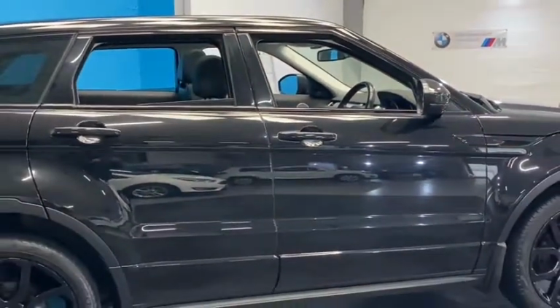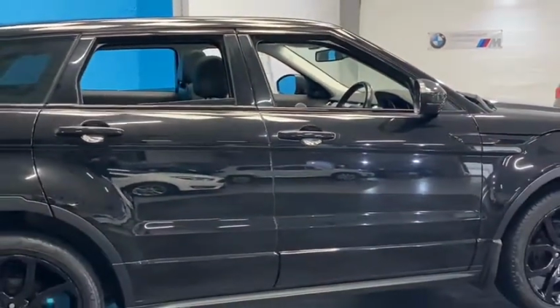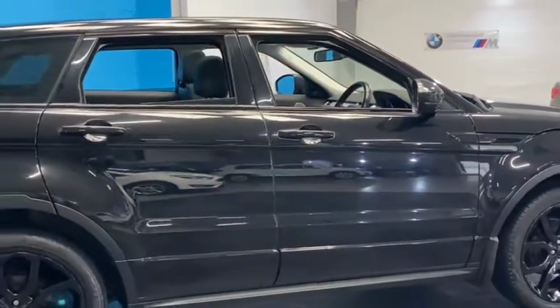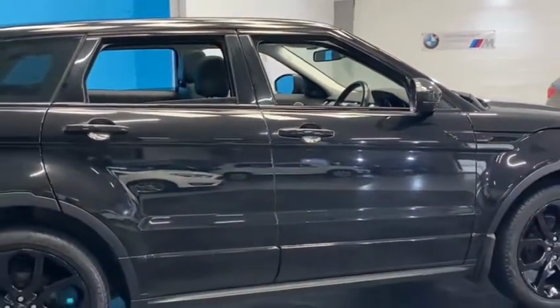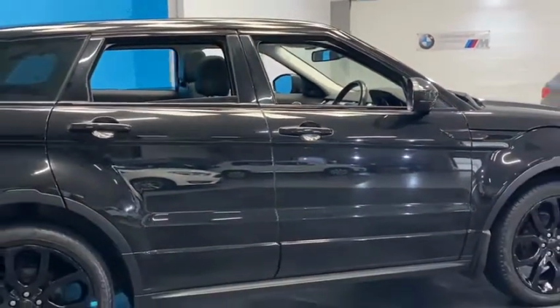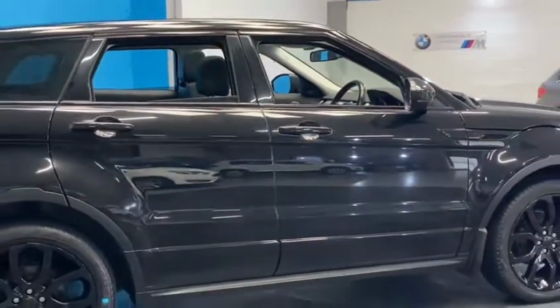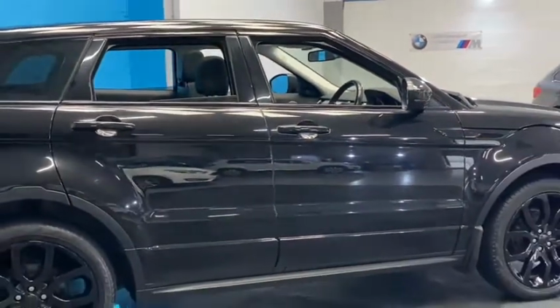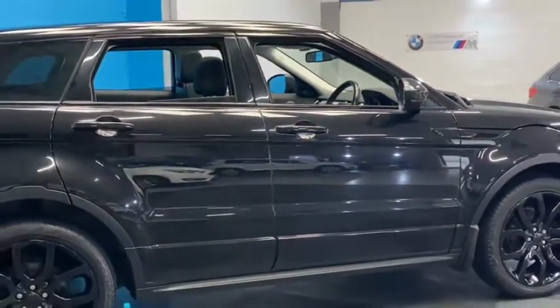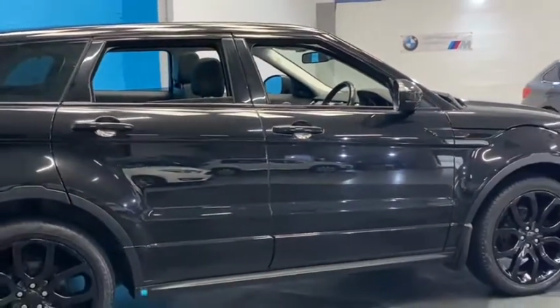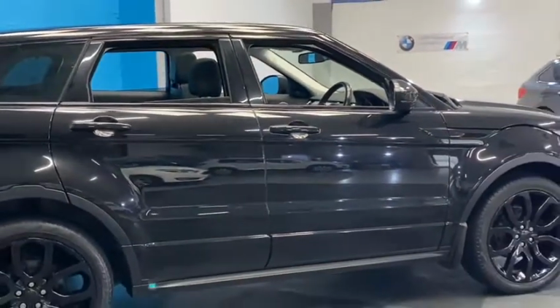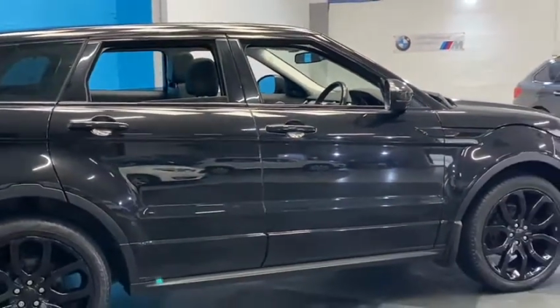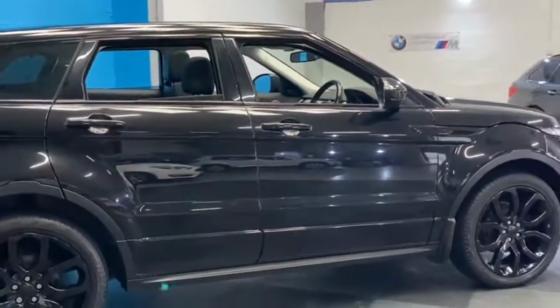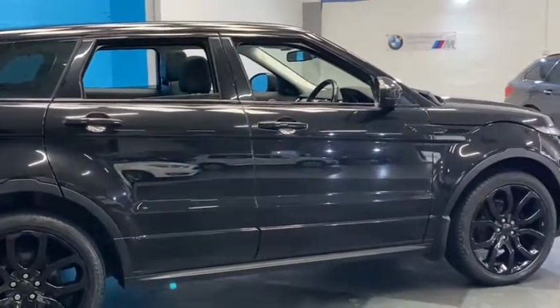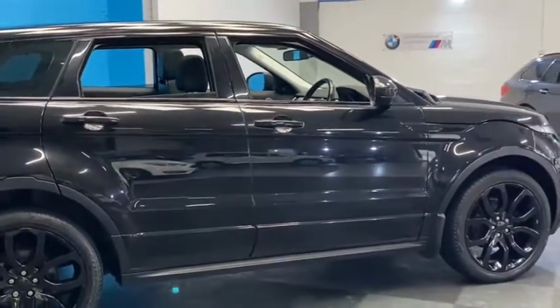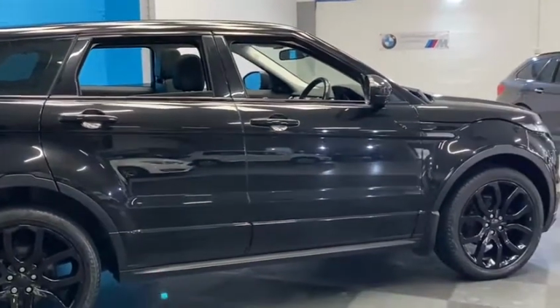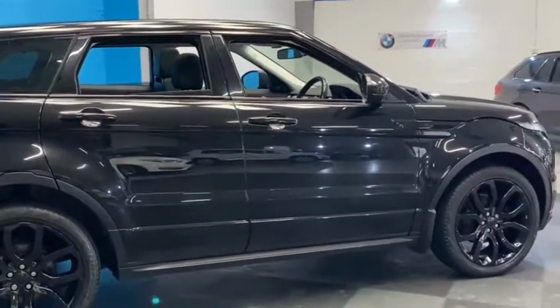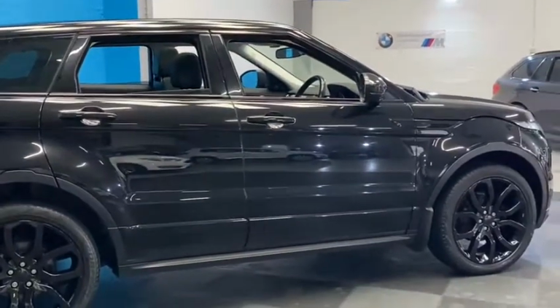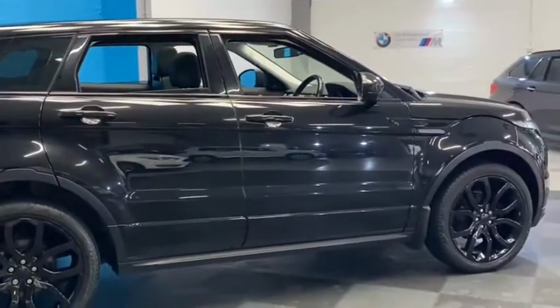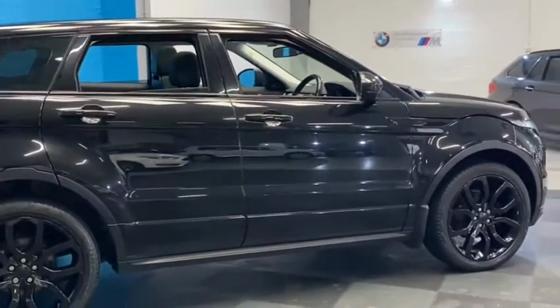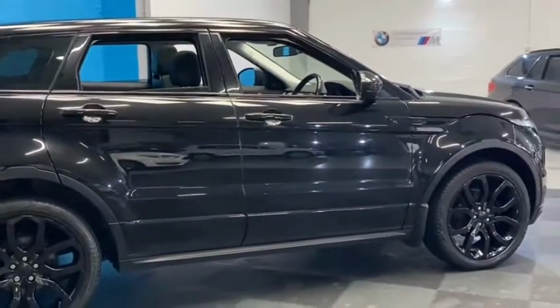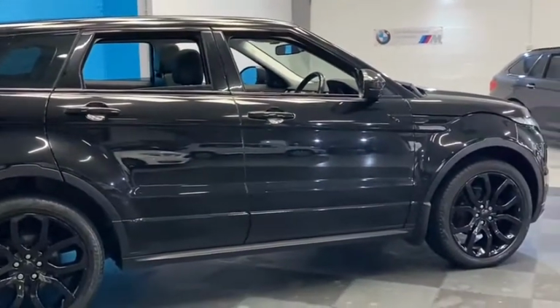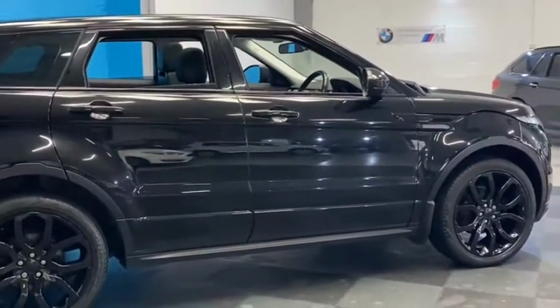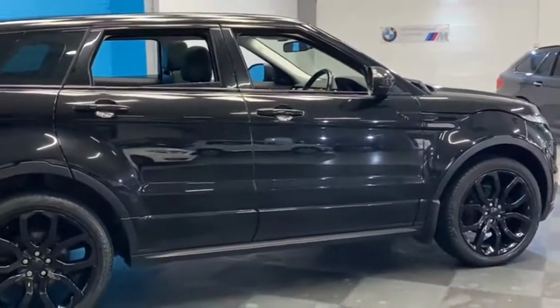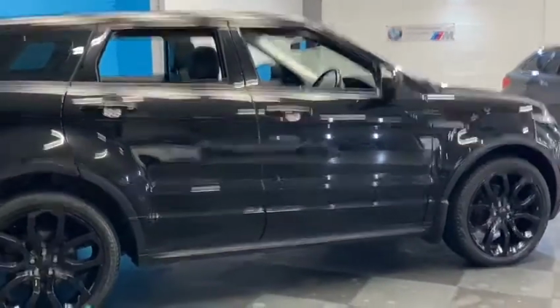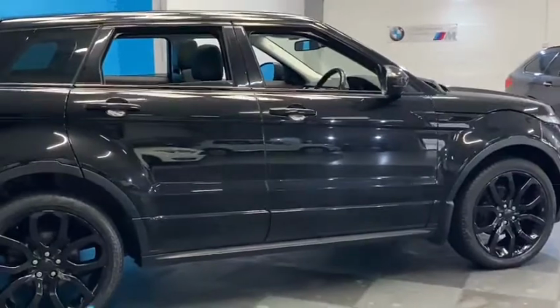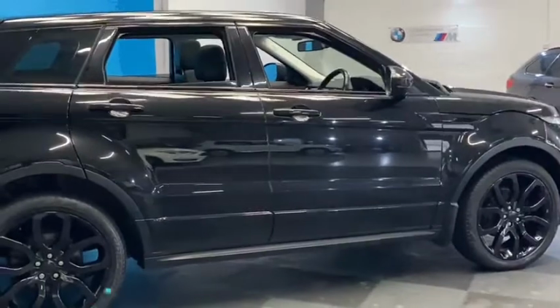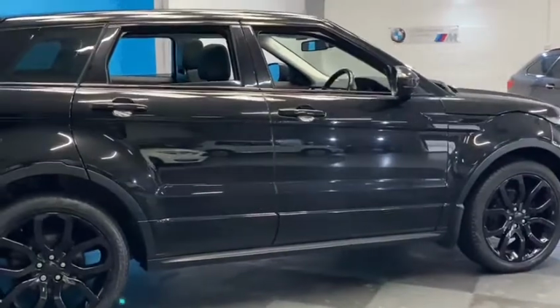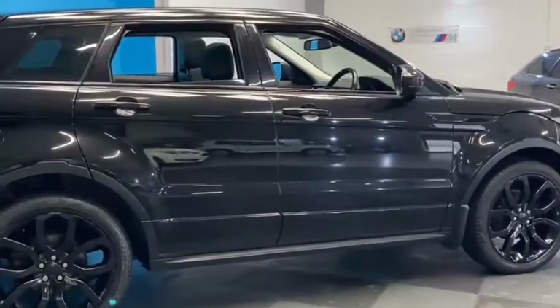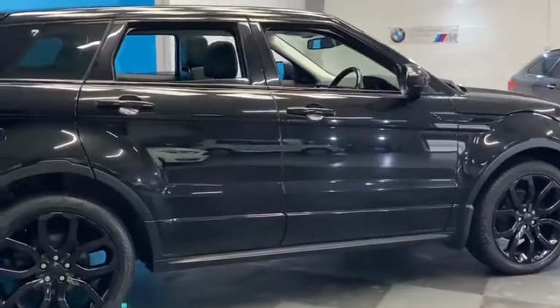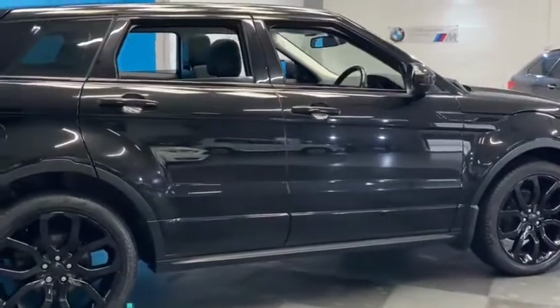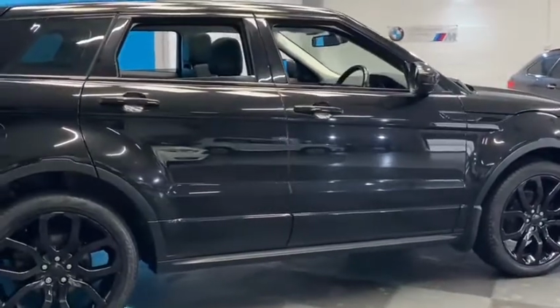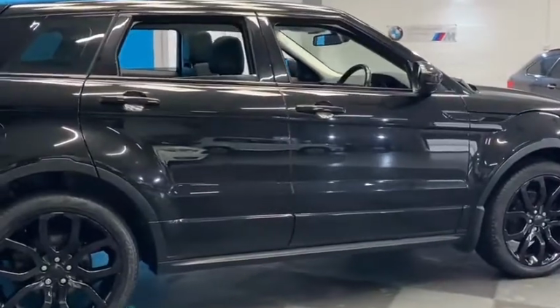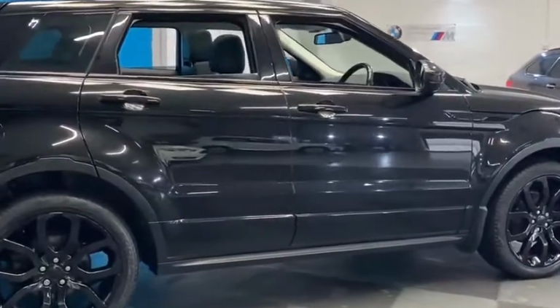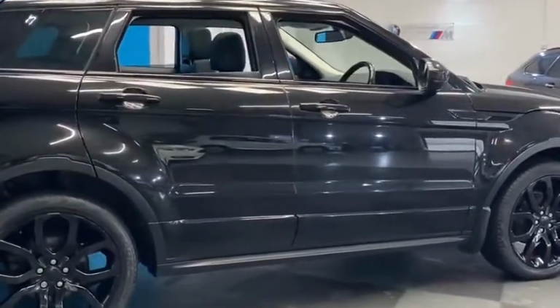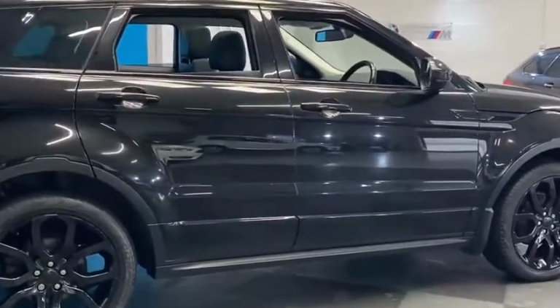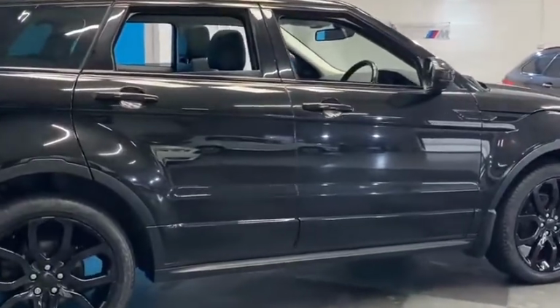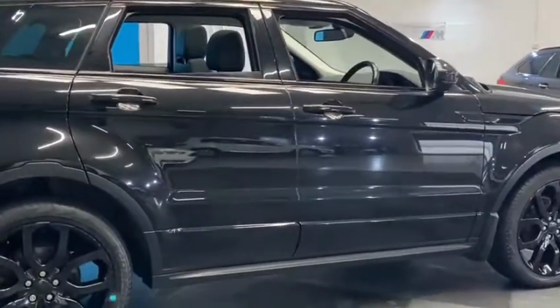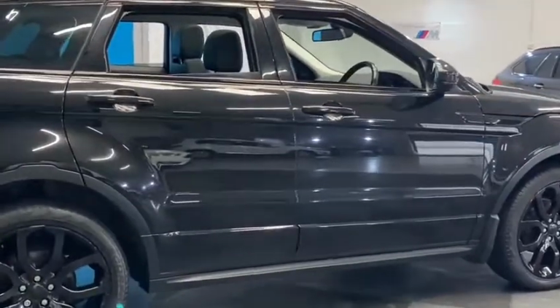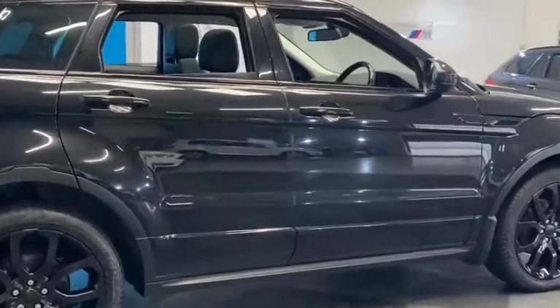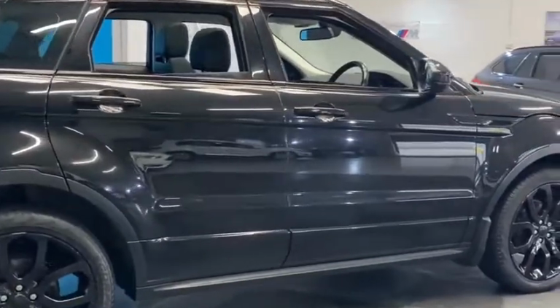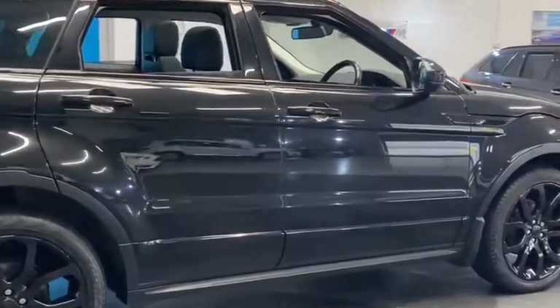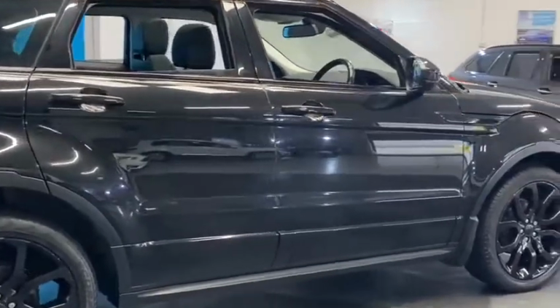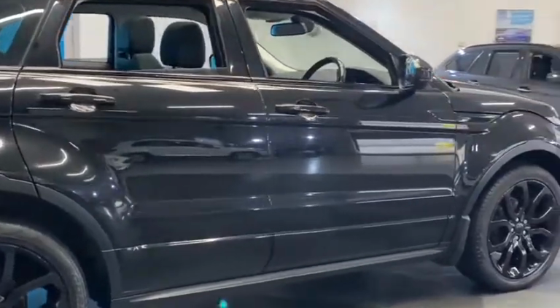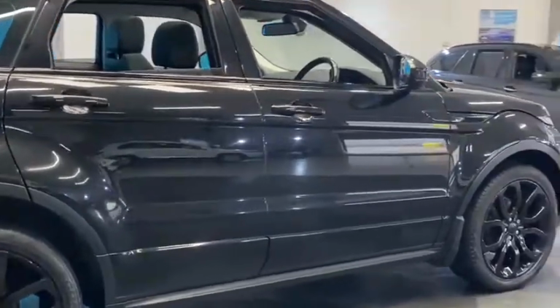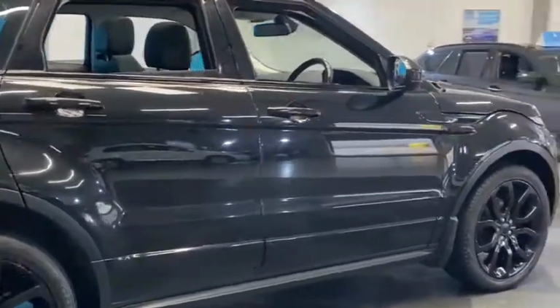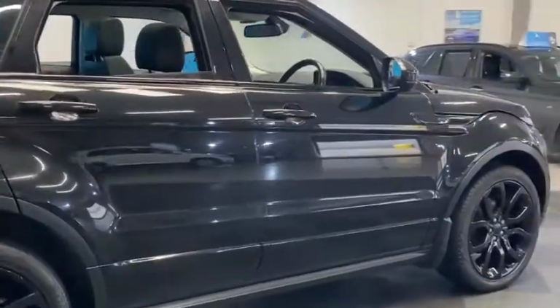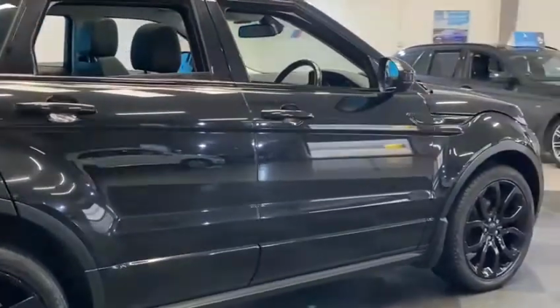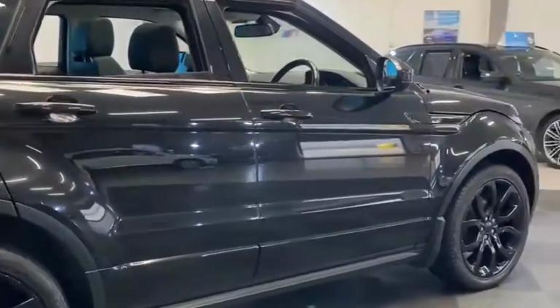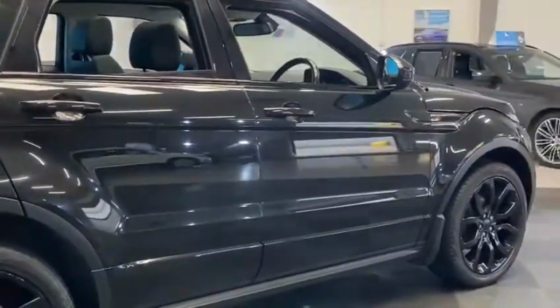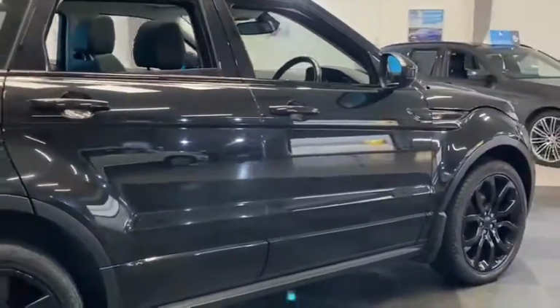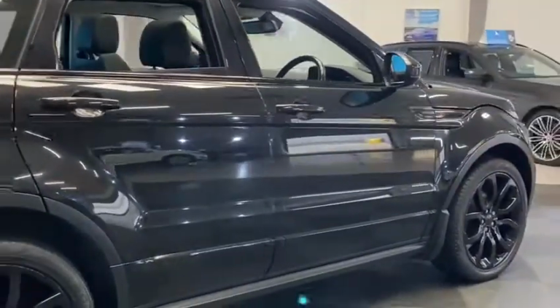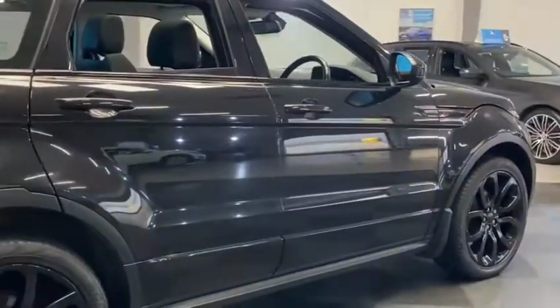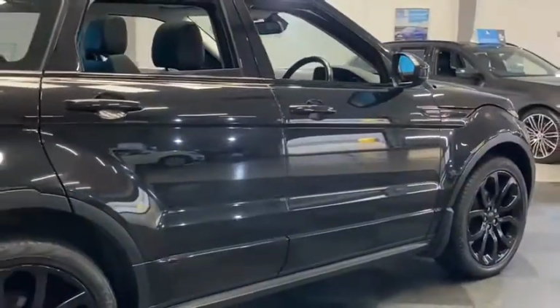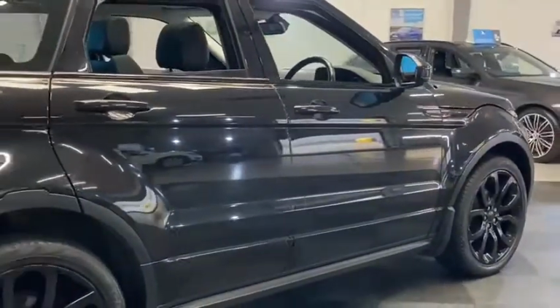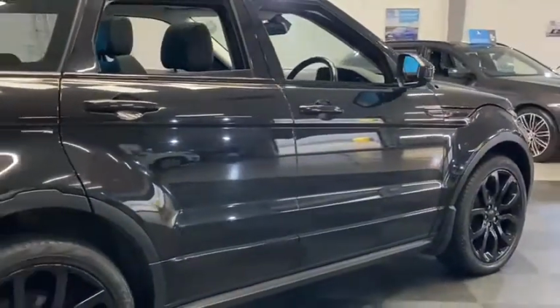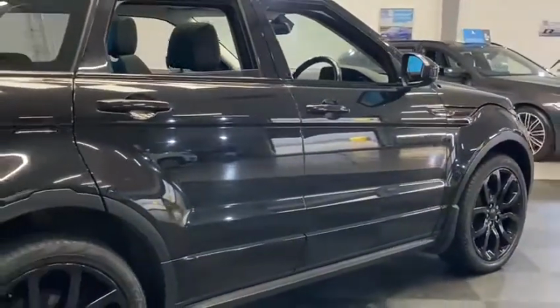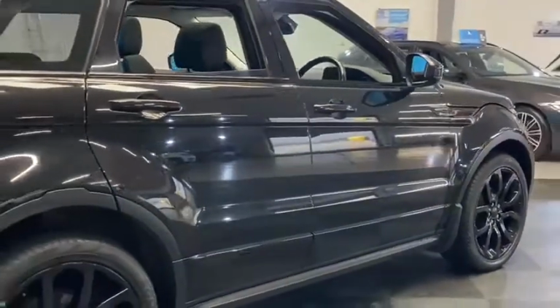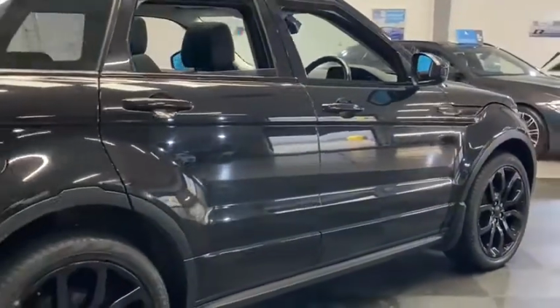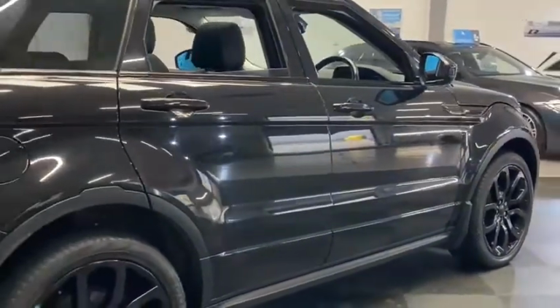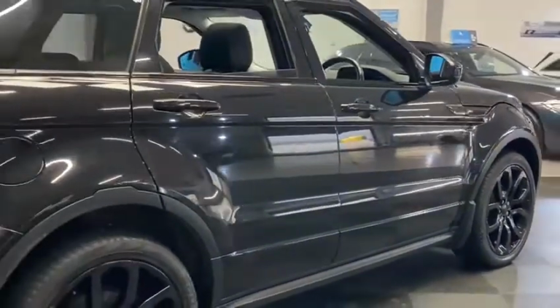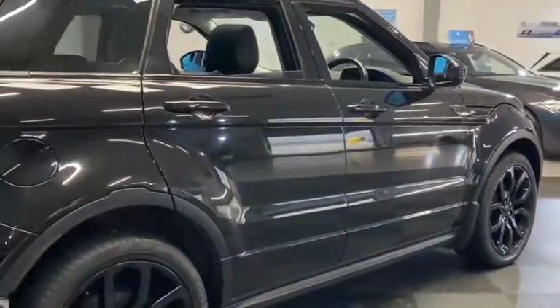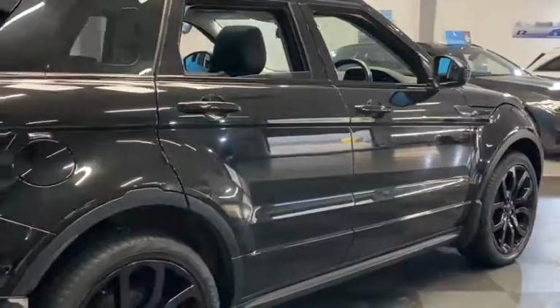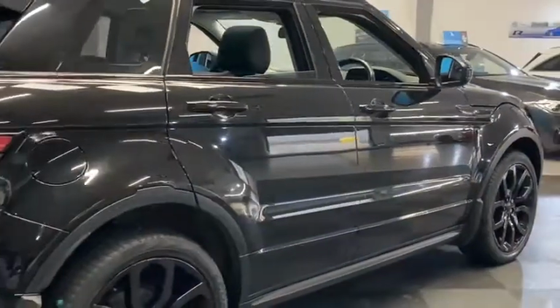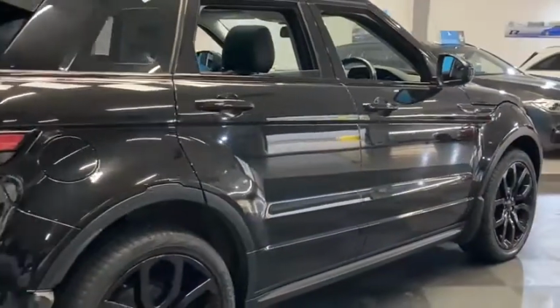As you'll see when walking around the car, the car is in outstanding condition with no visible signs of wear or damage.